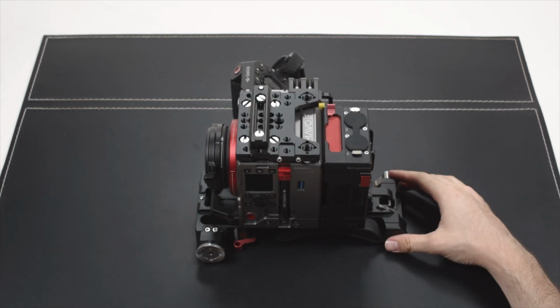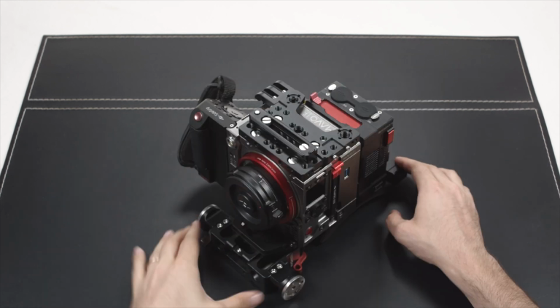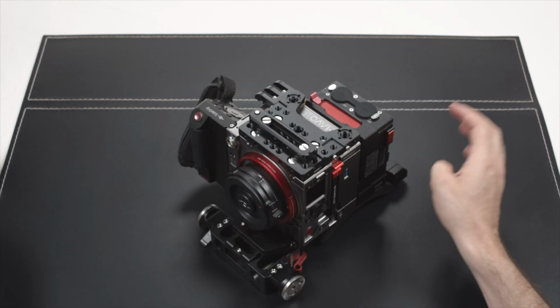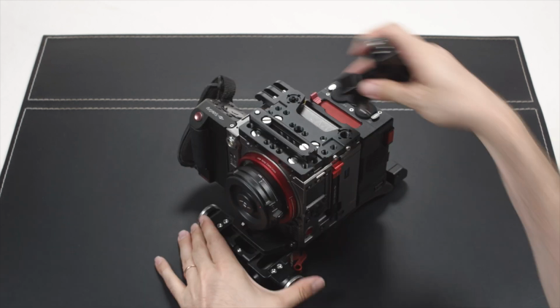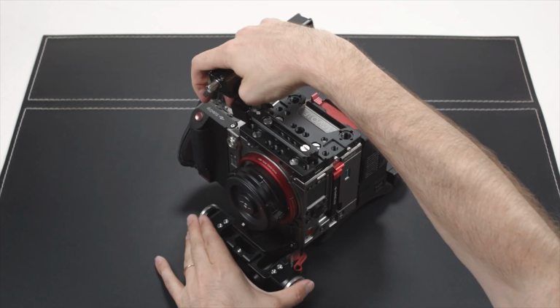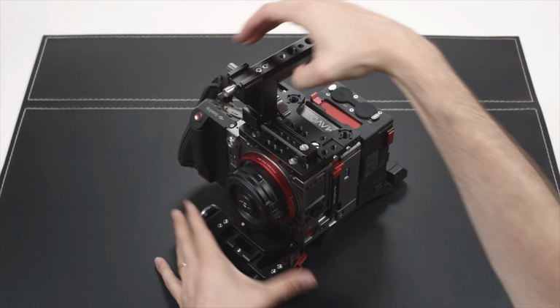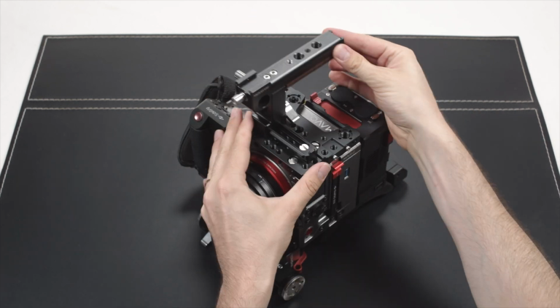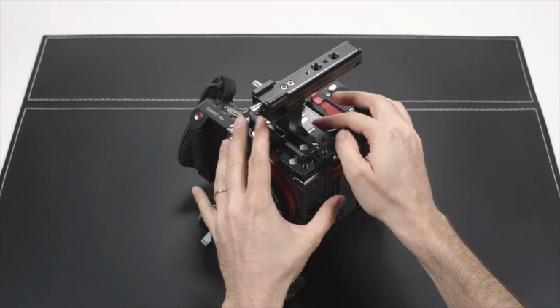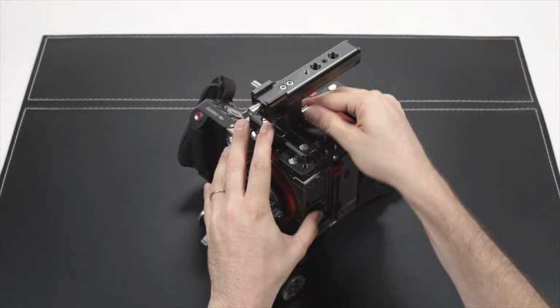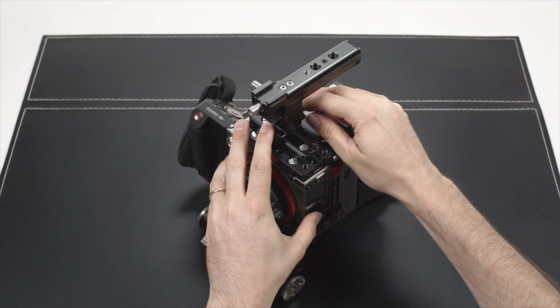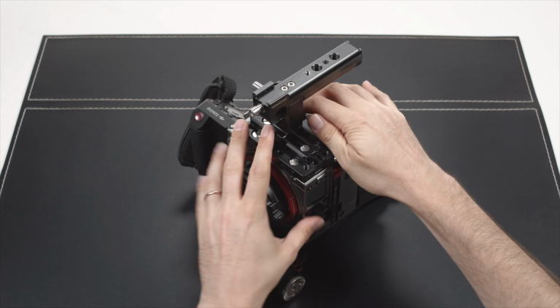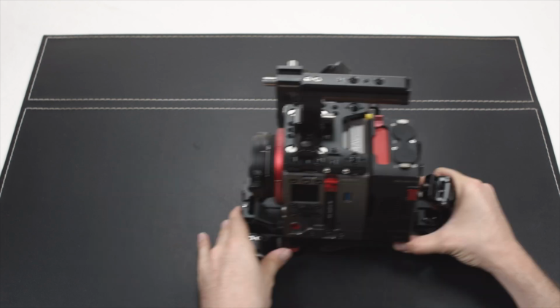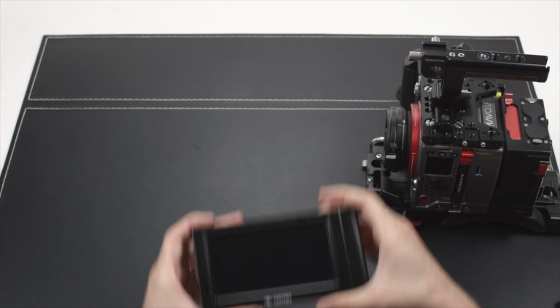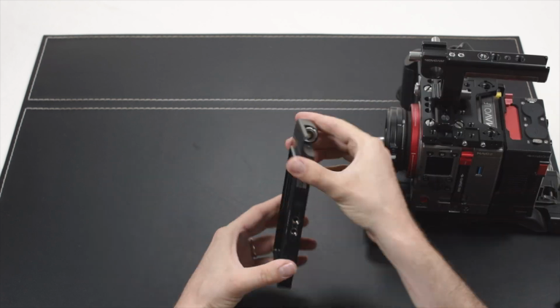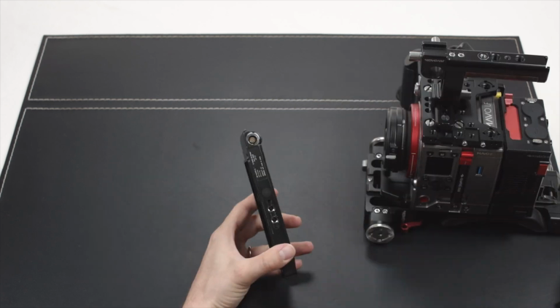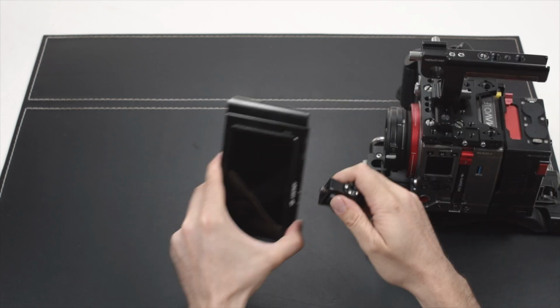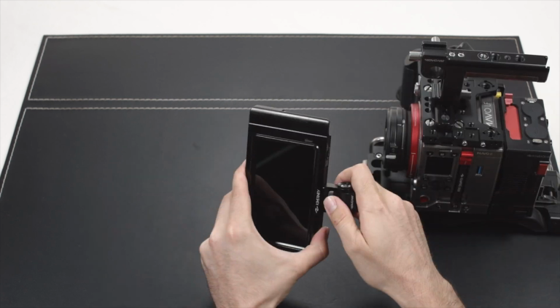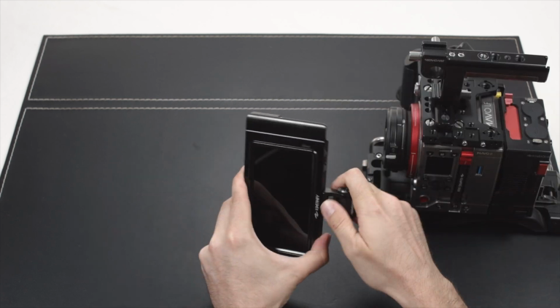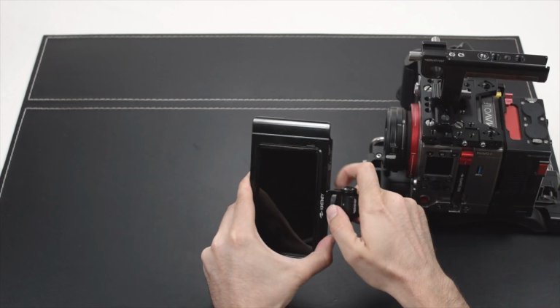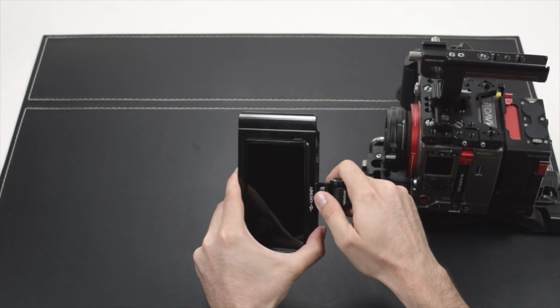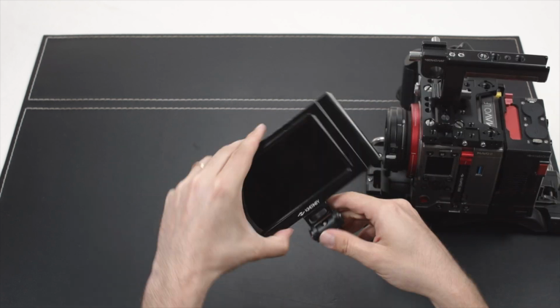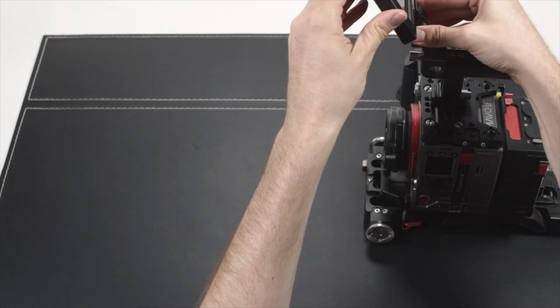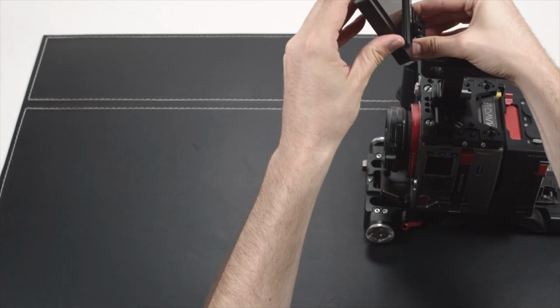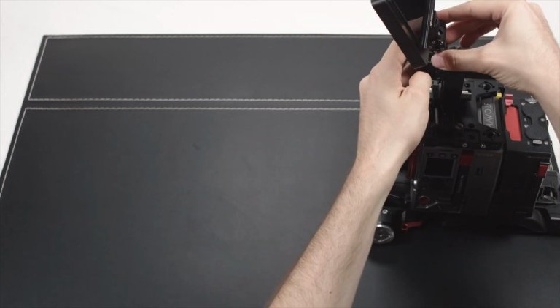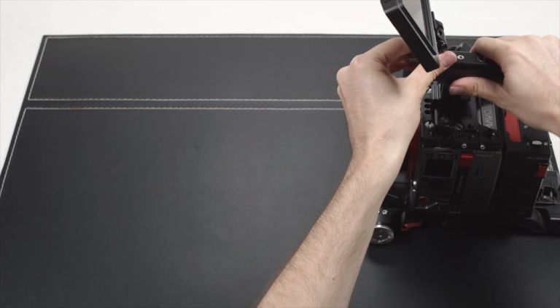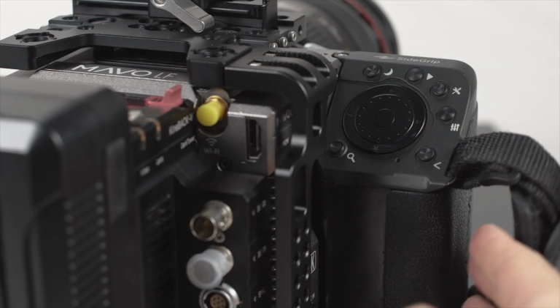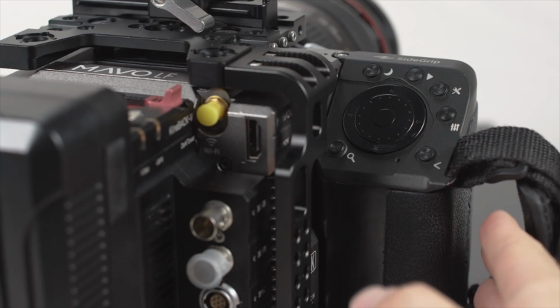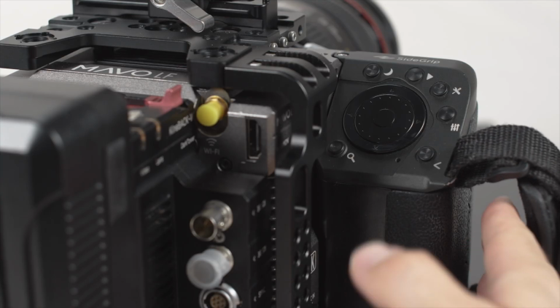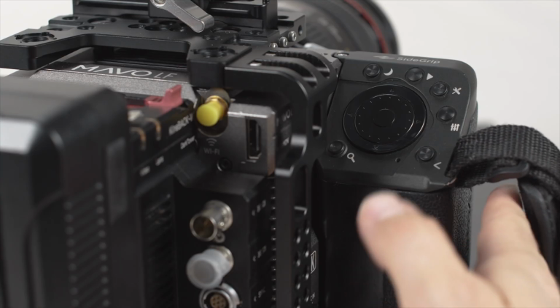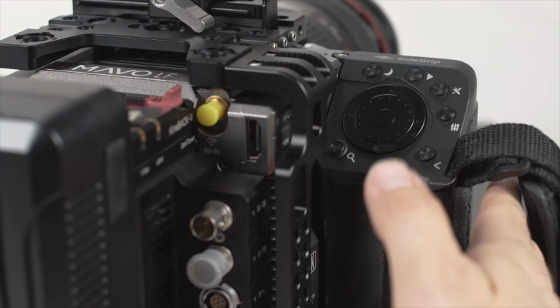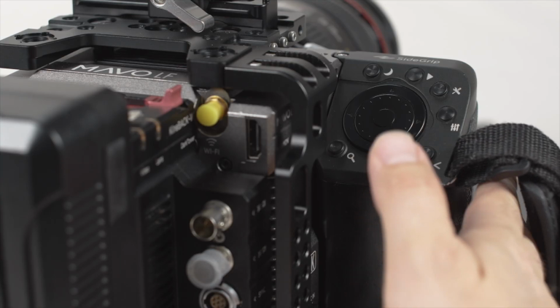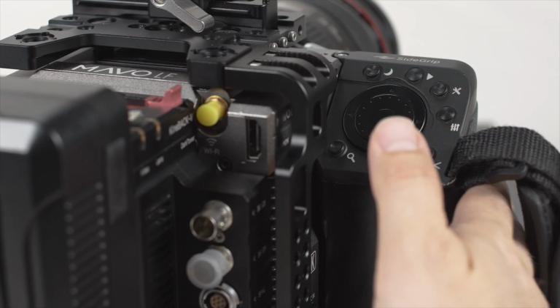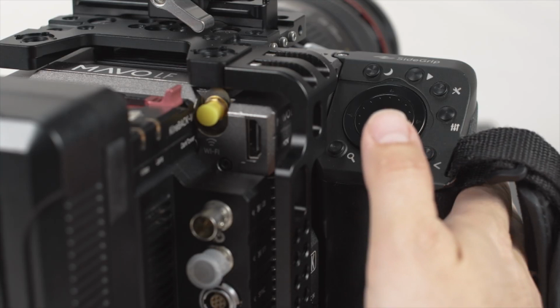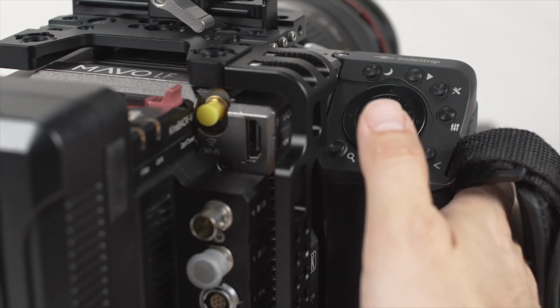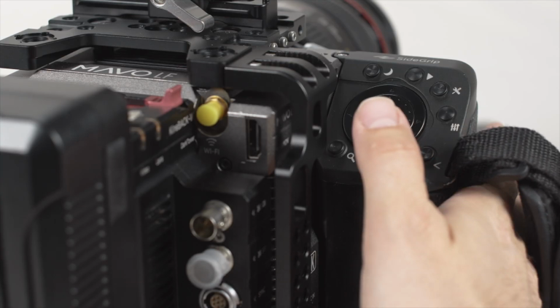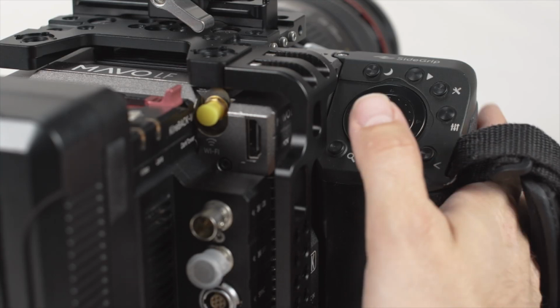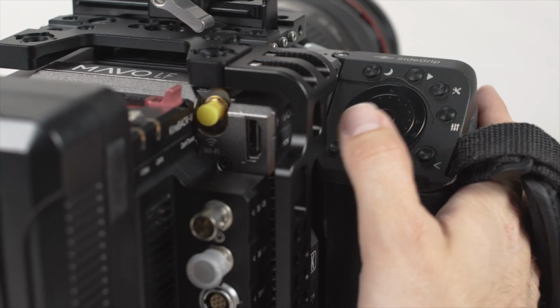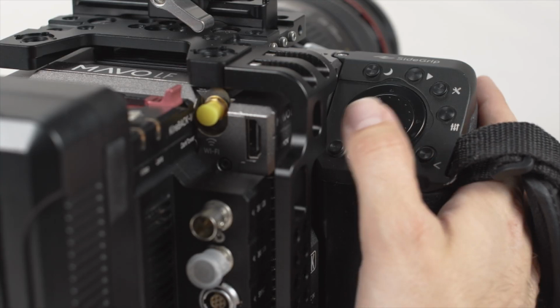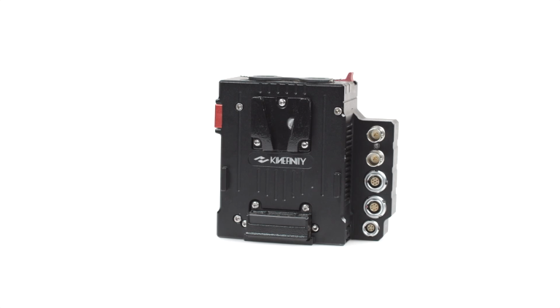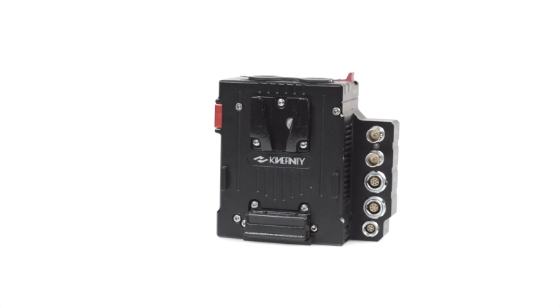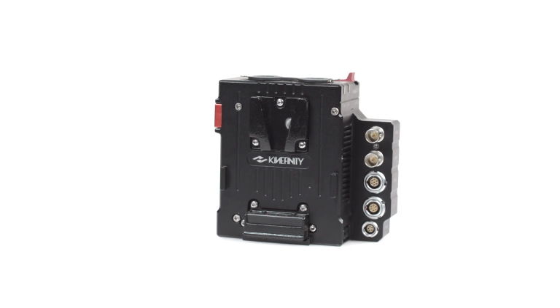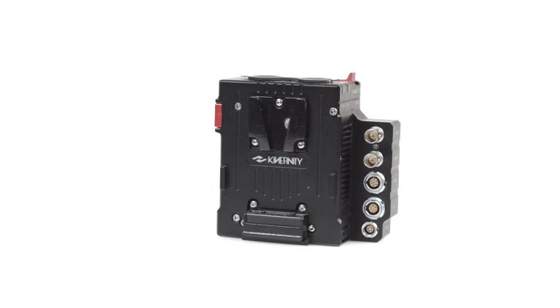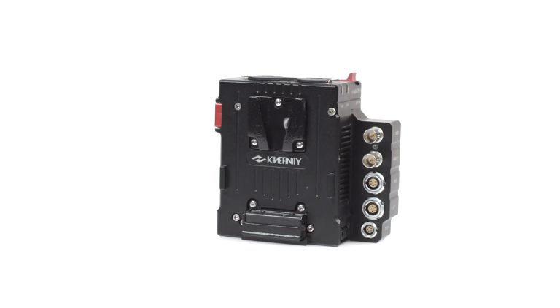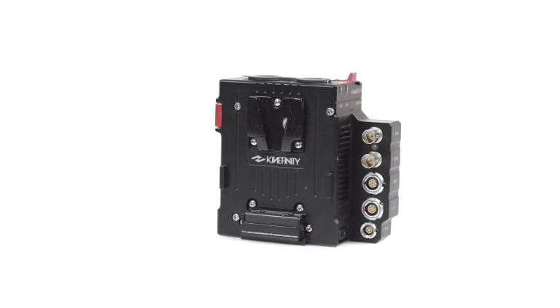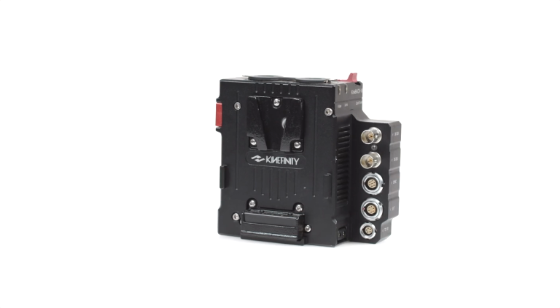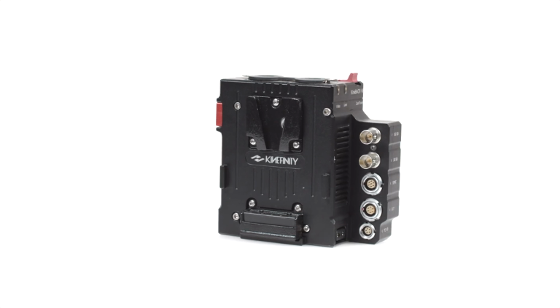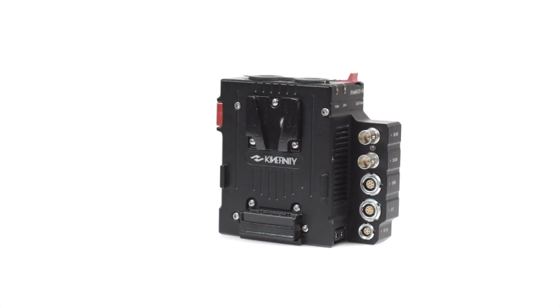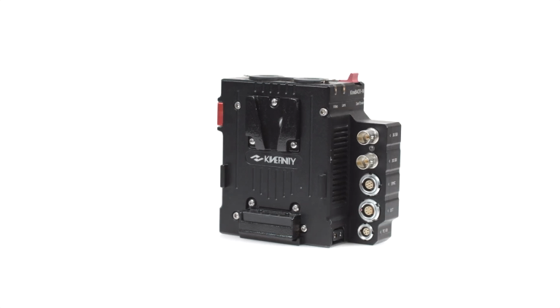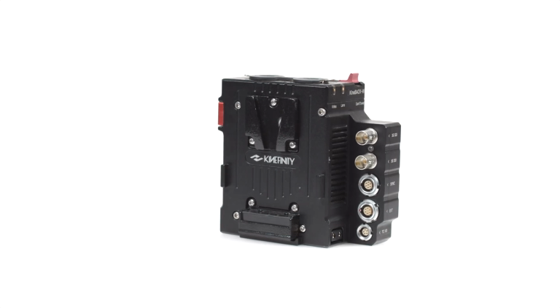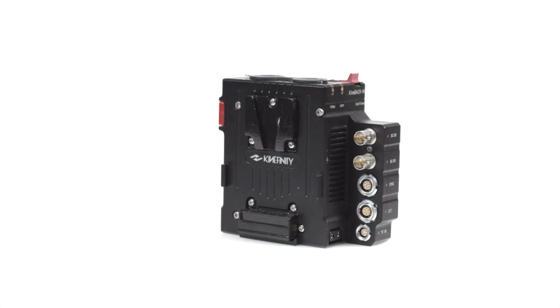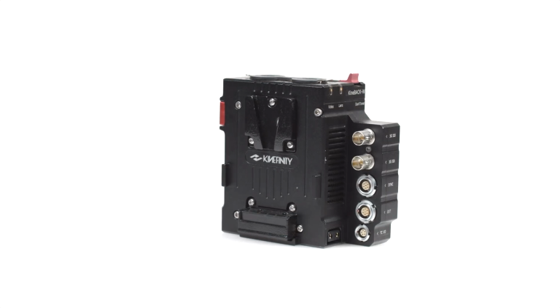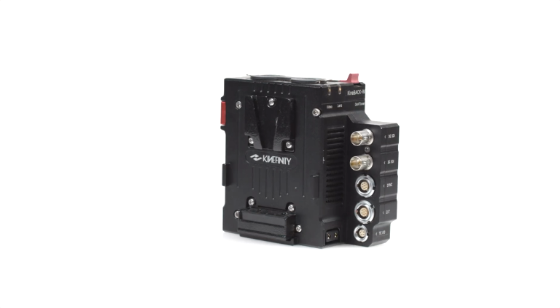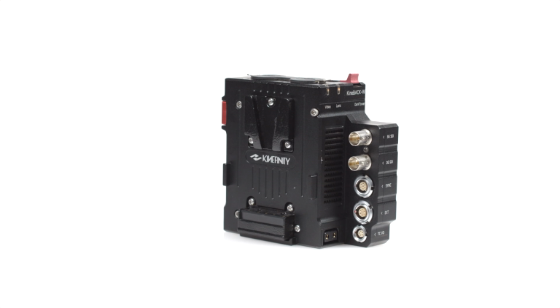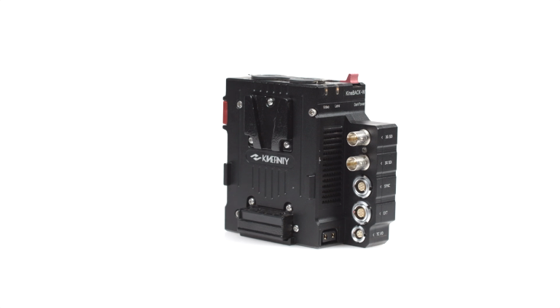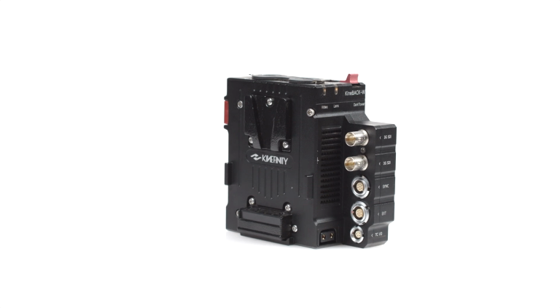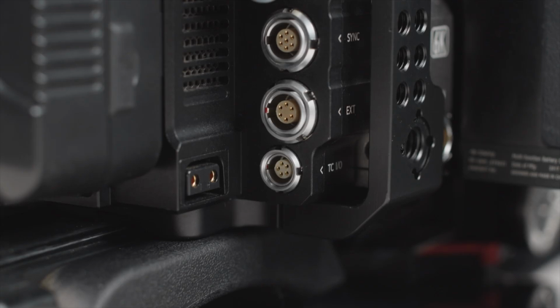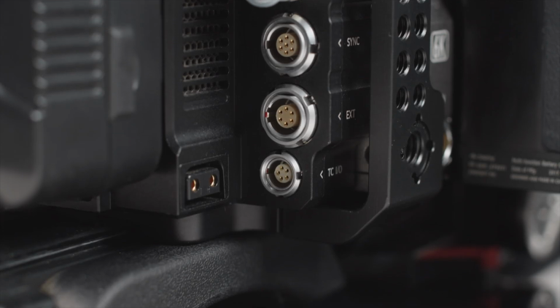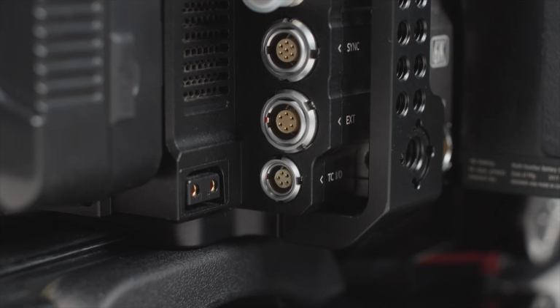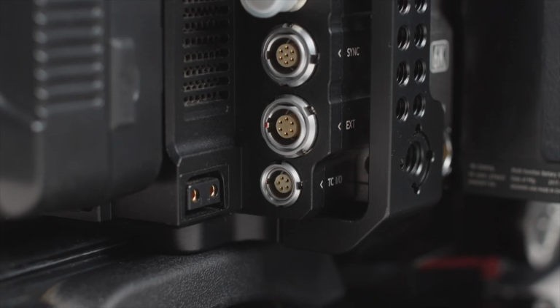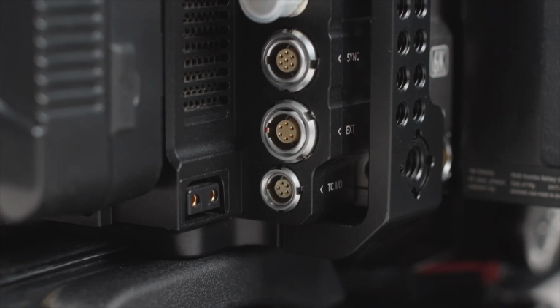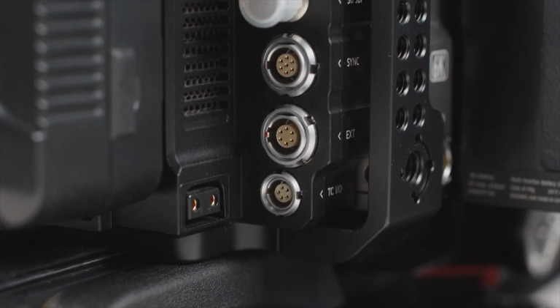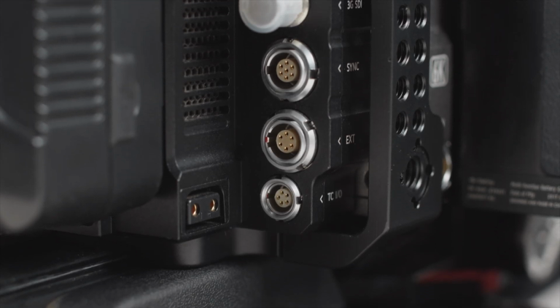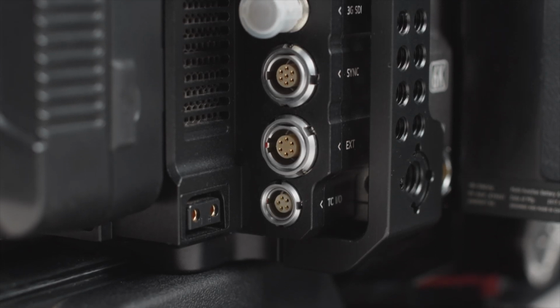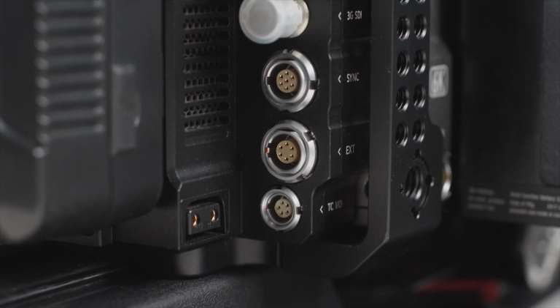We're going to build the camera in a basic configuration with a side grip and Kinaback W for additional connection capabilities.